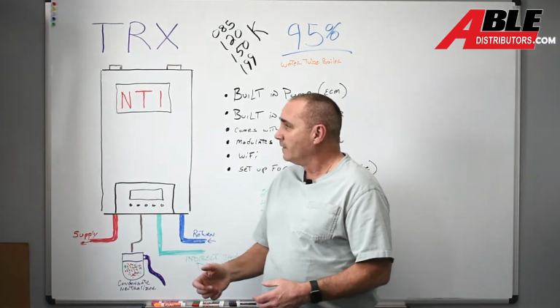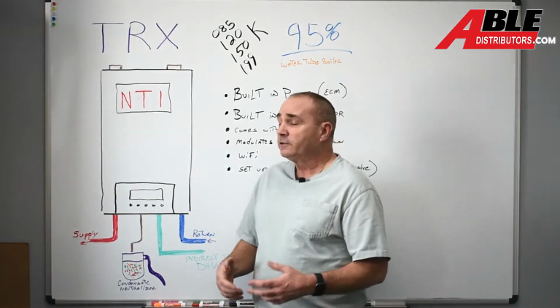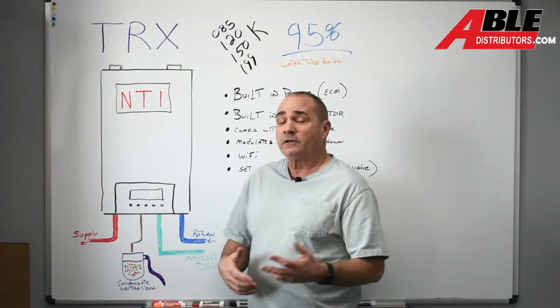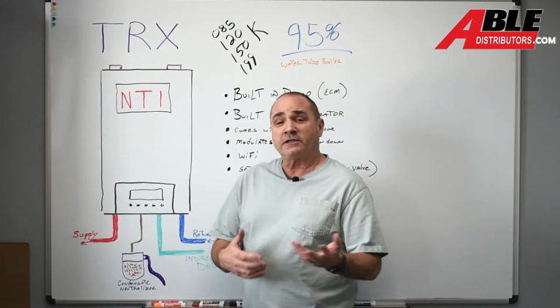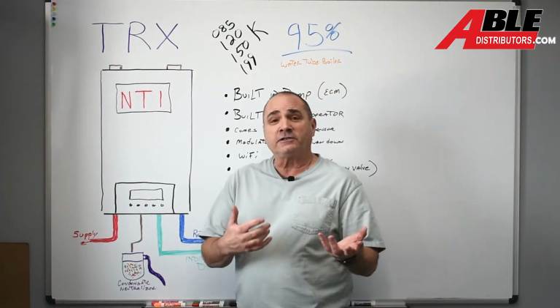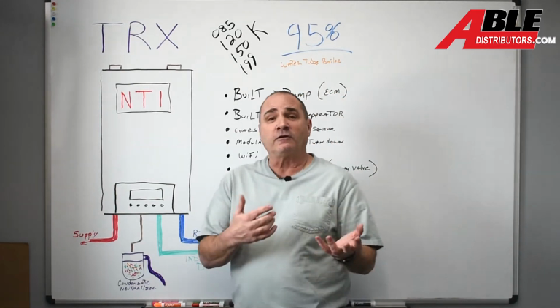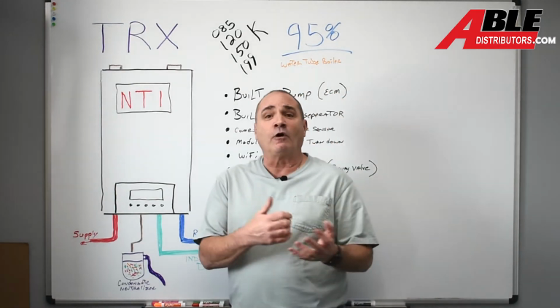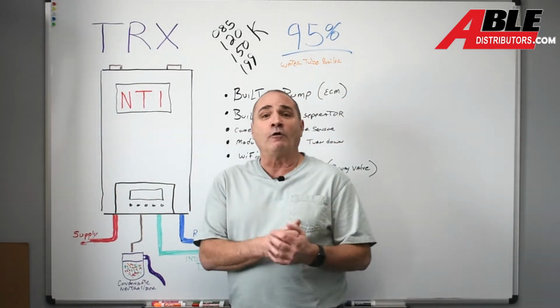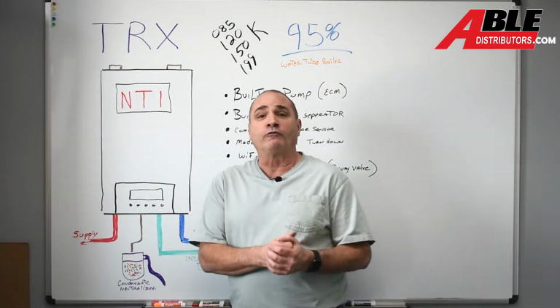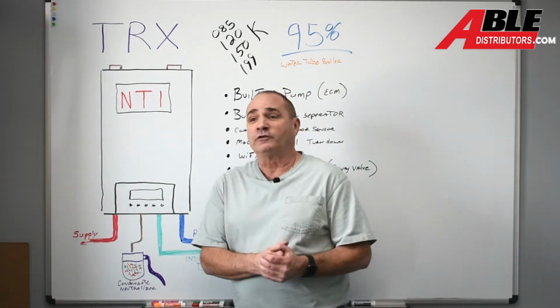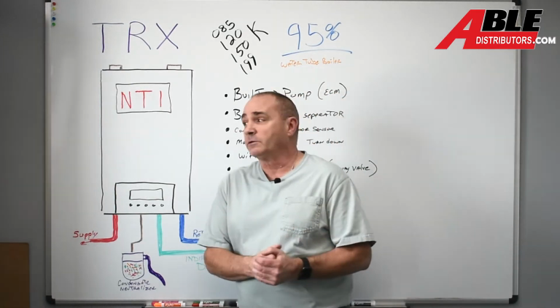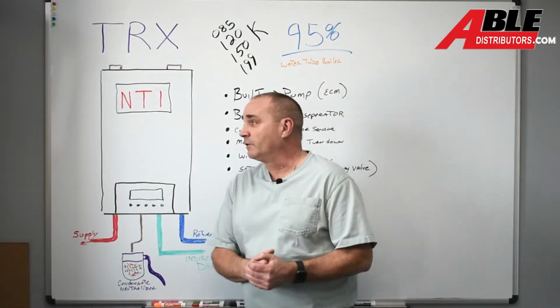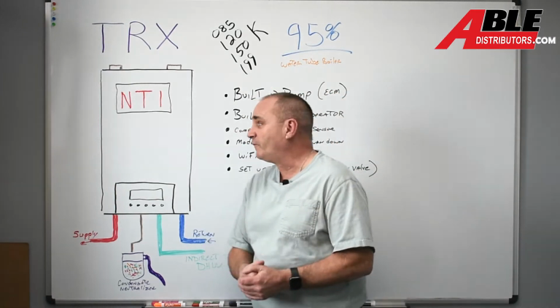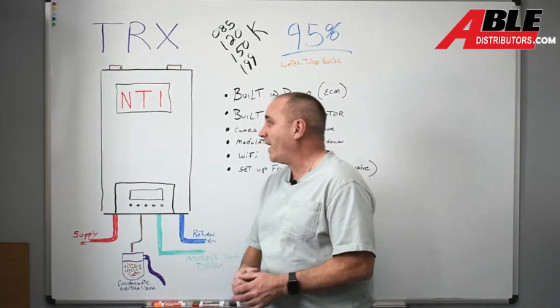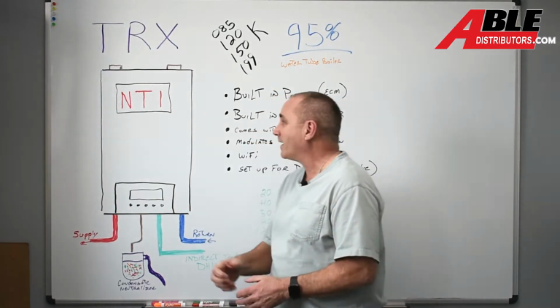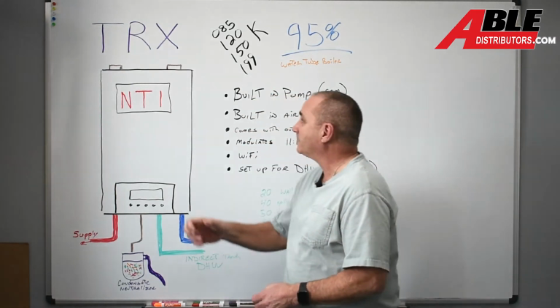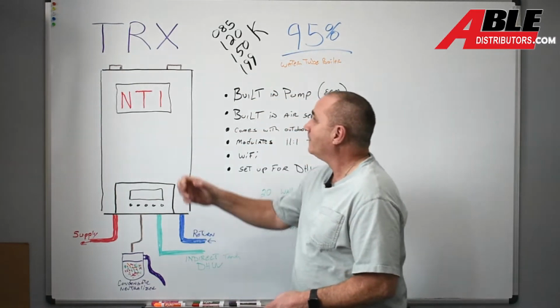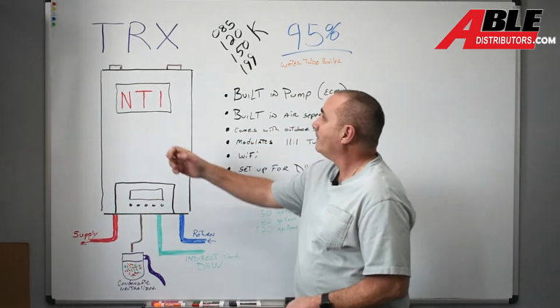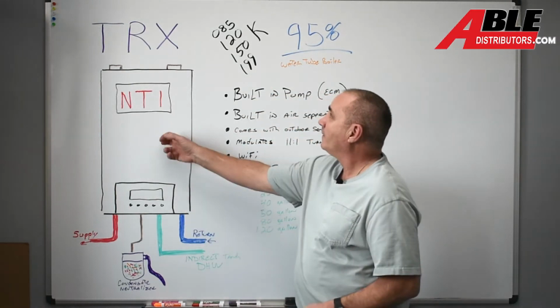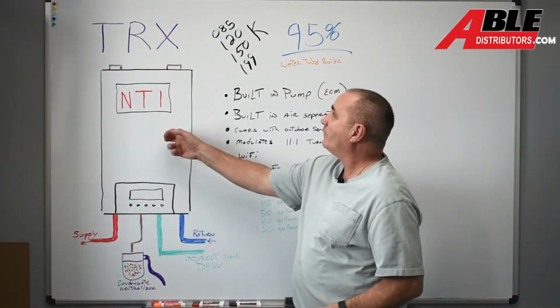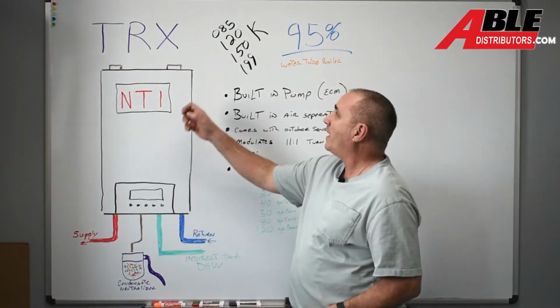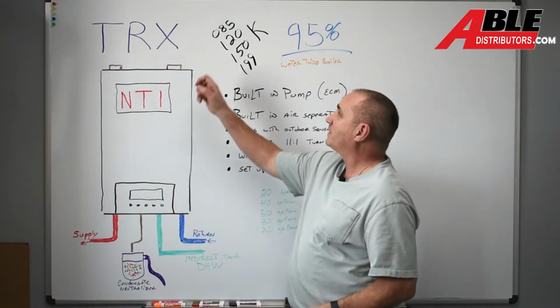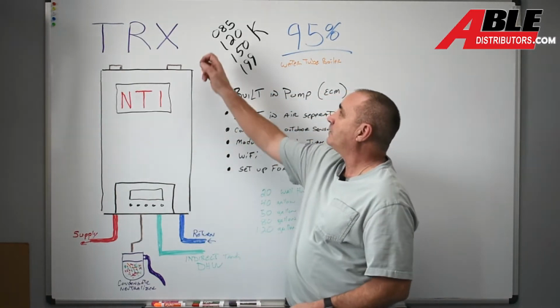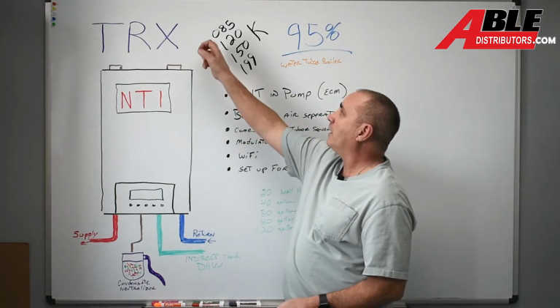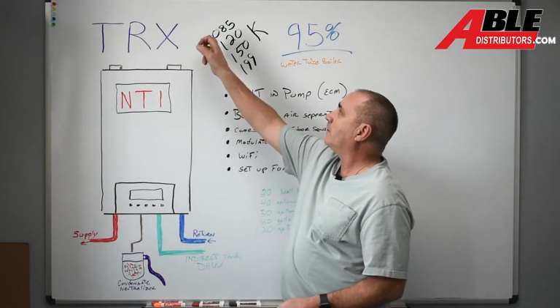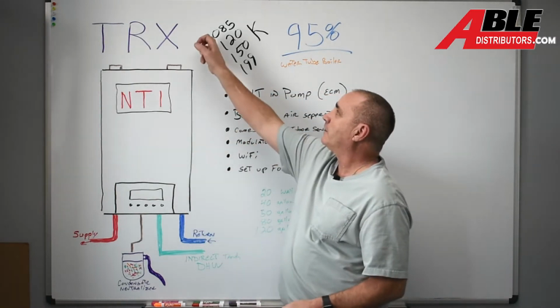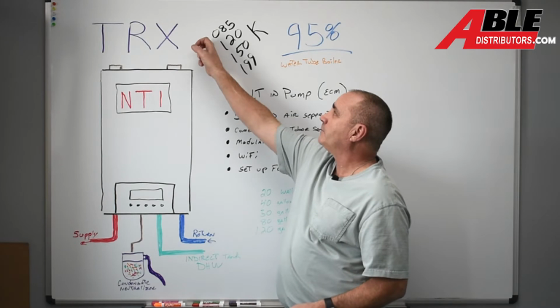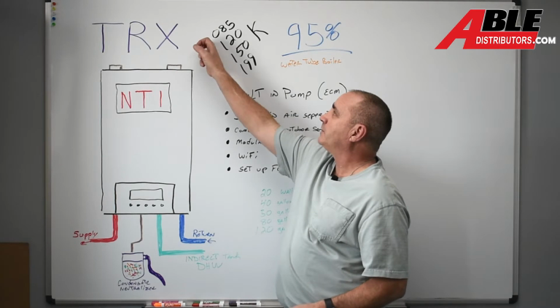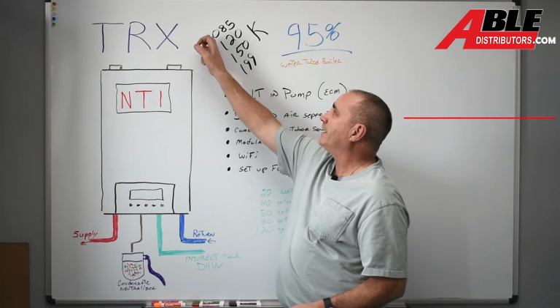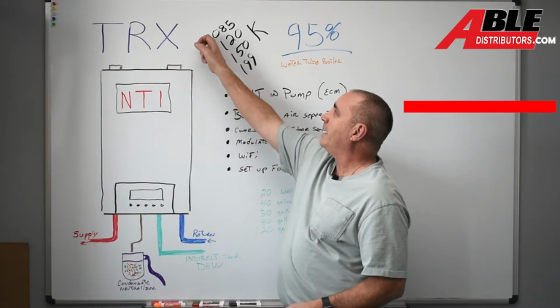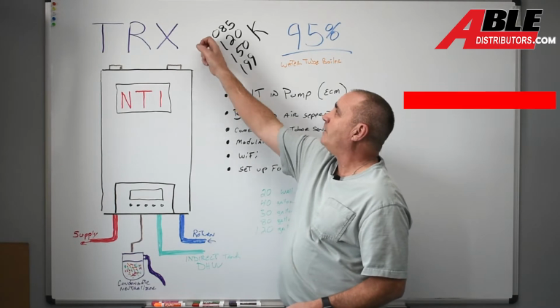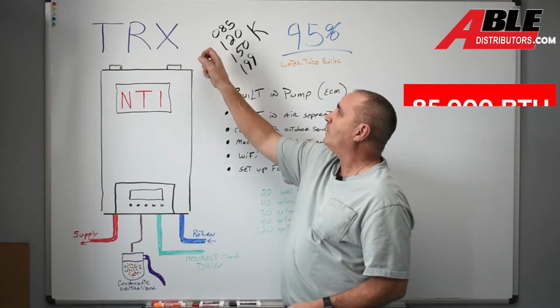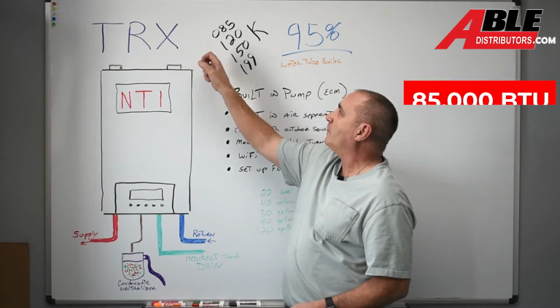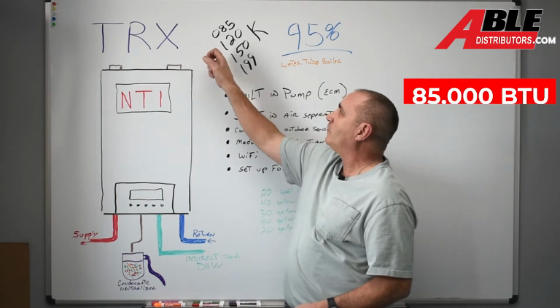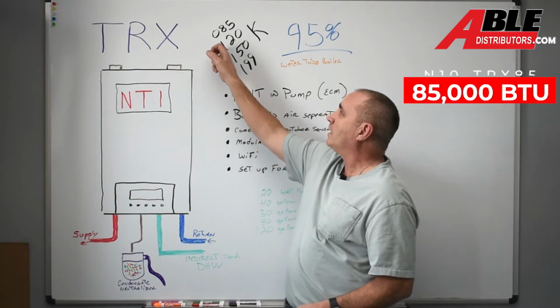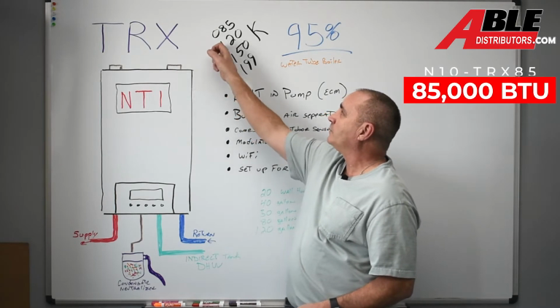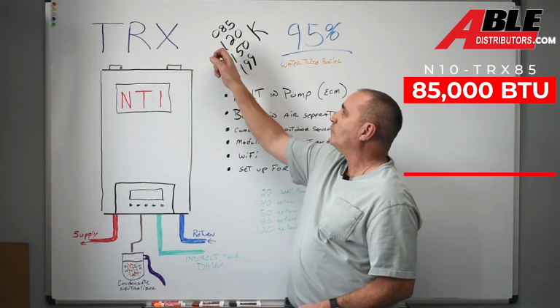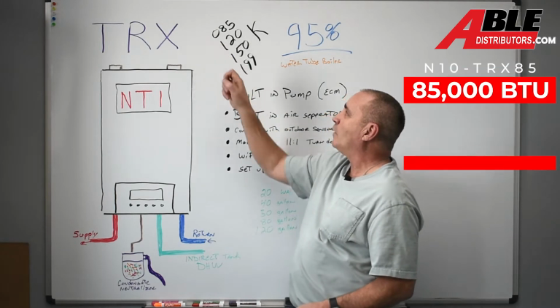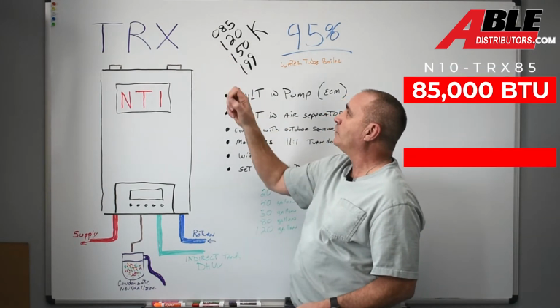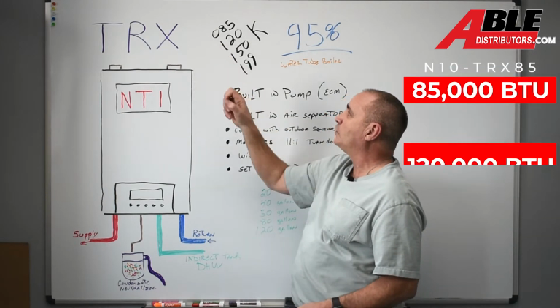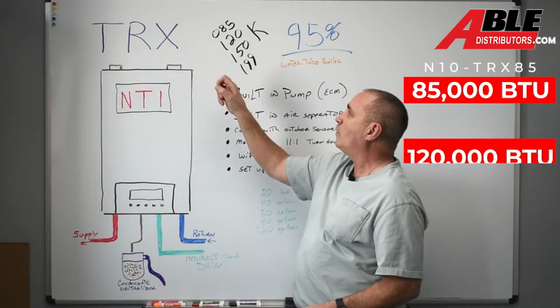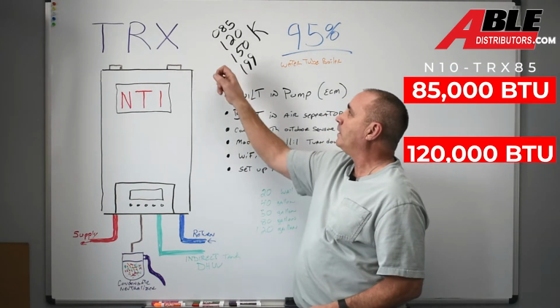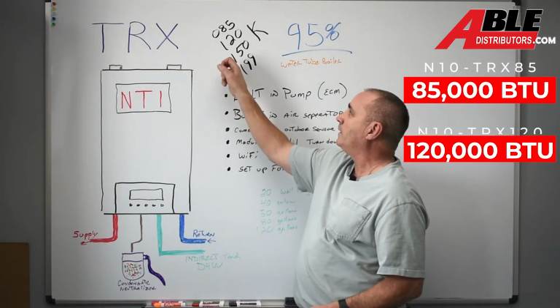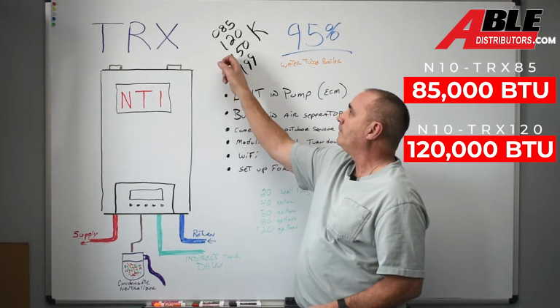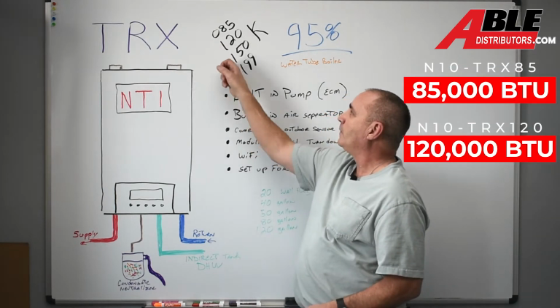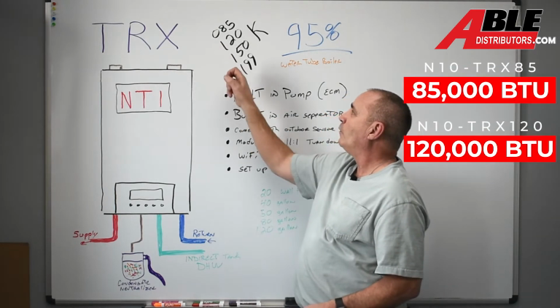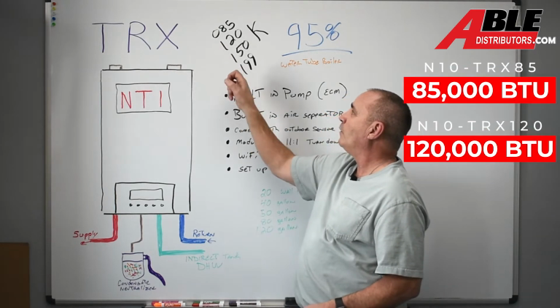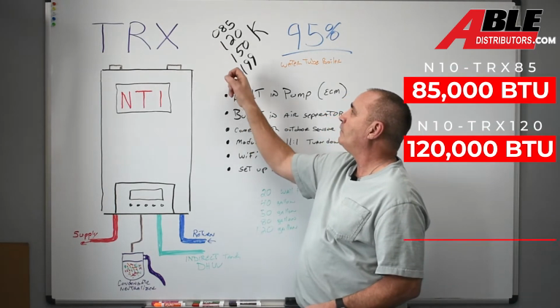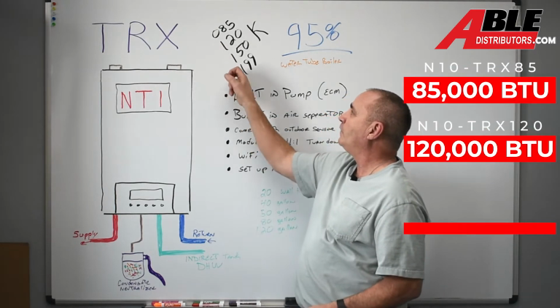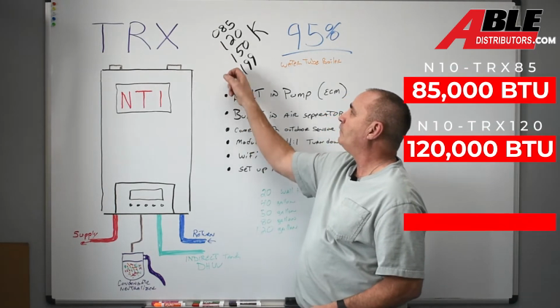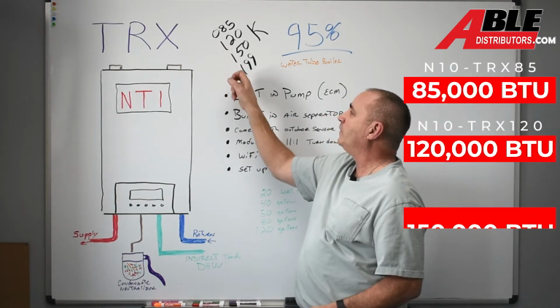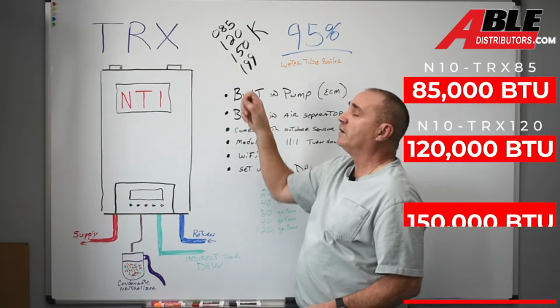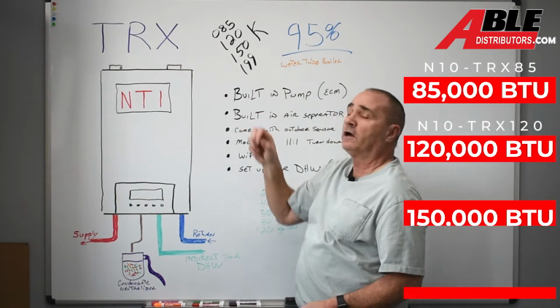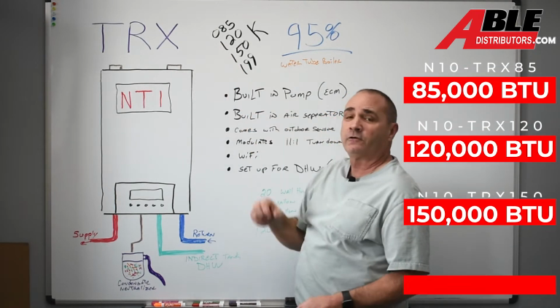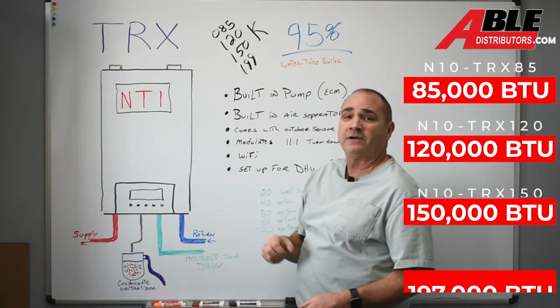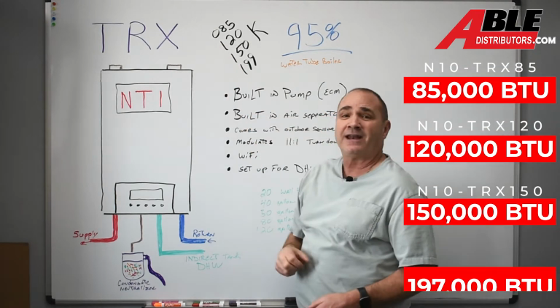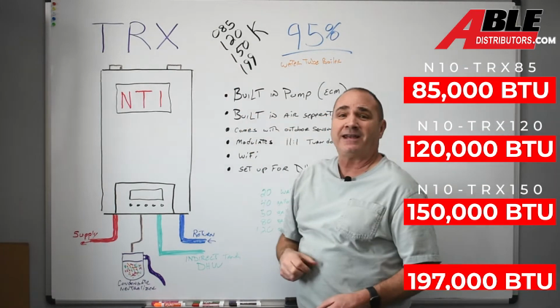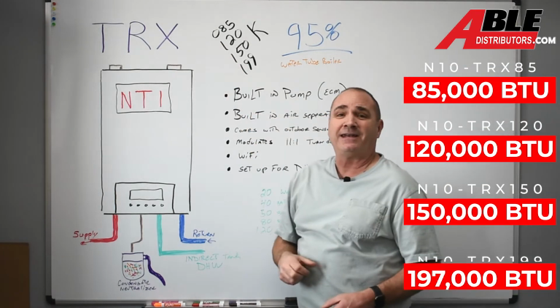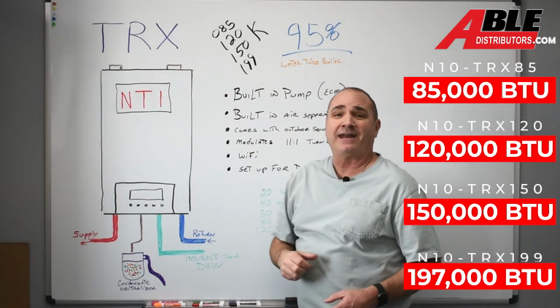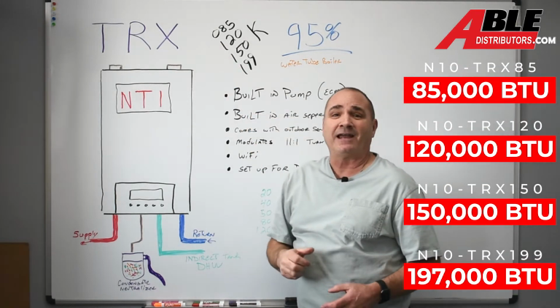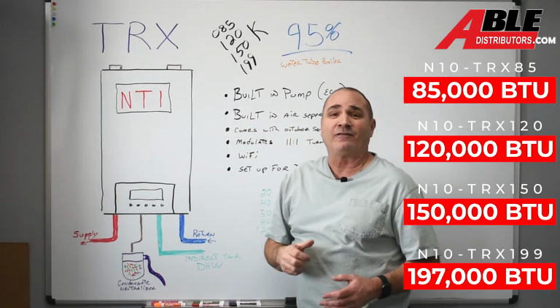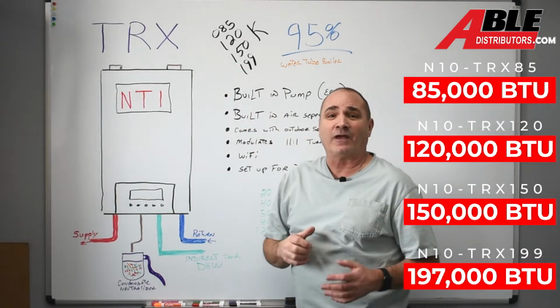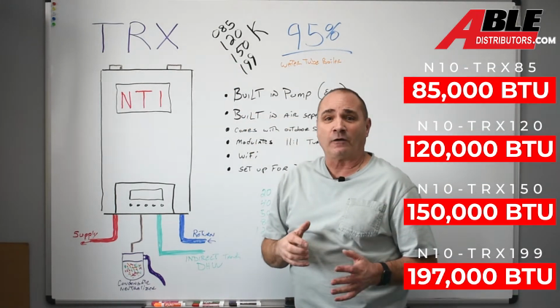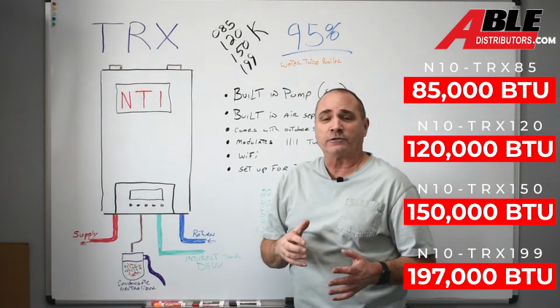Let's start going through some of the facts. It comes in 85,000, 120,000, 150,000, and 199,000 BTU.